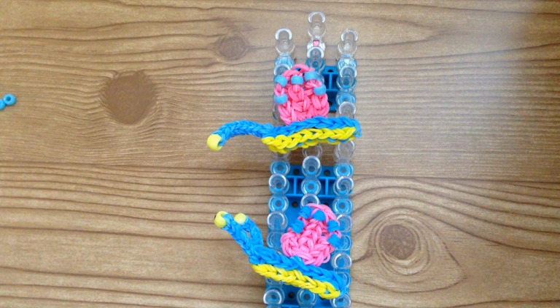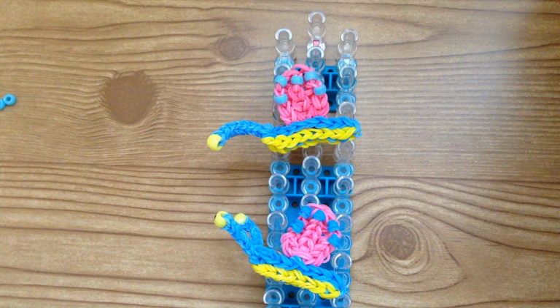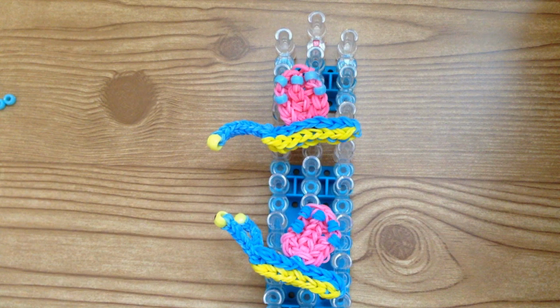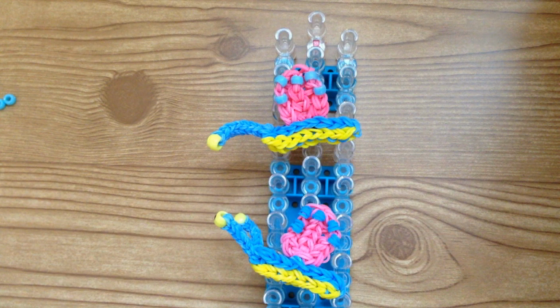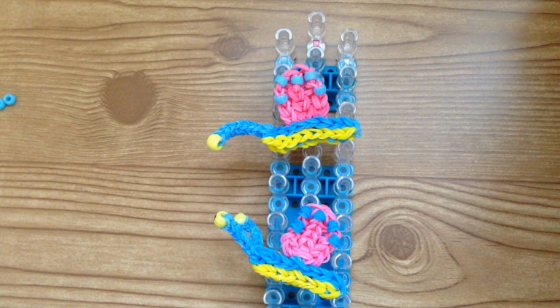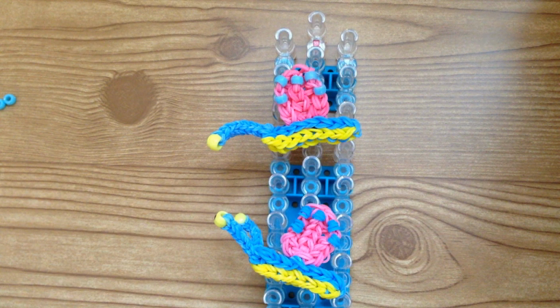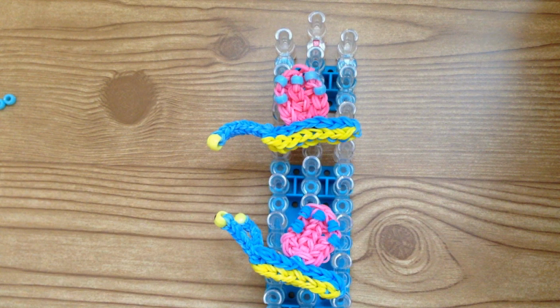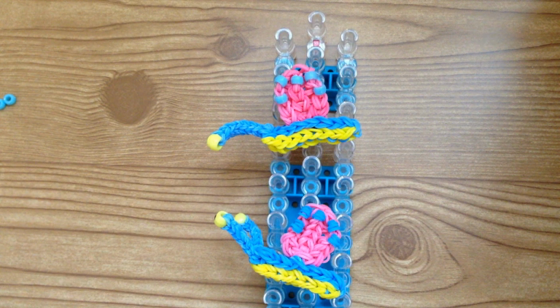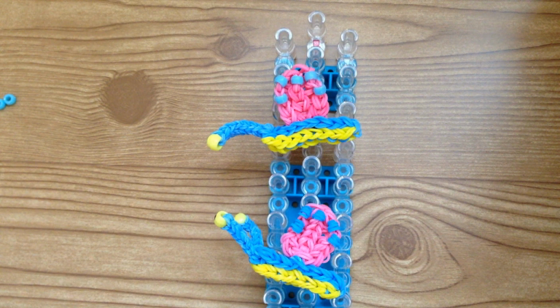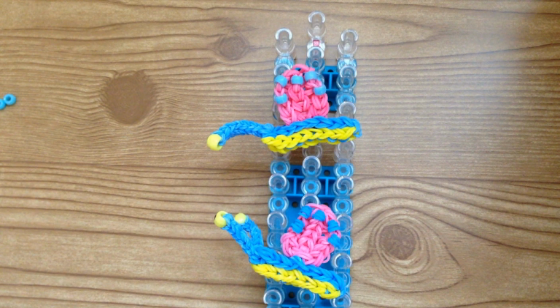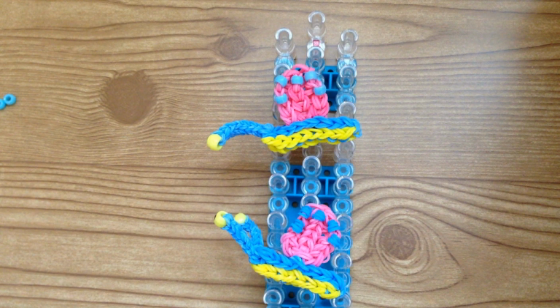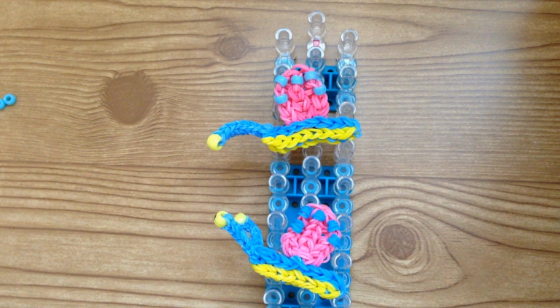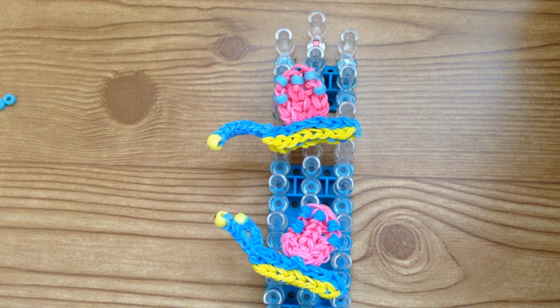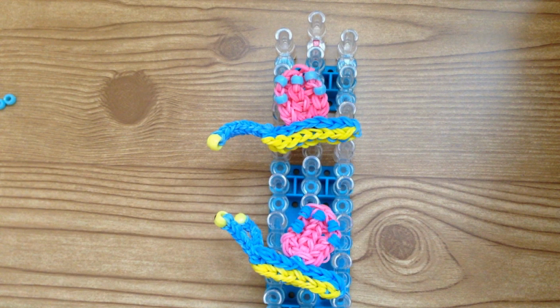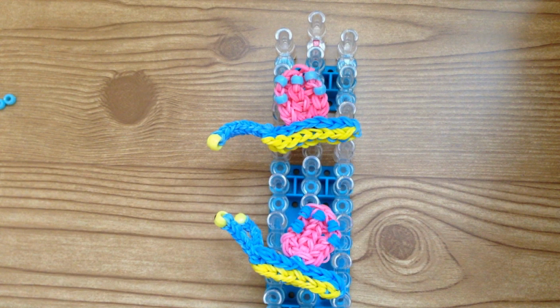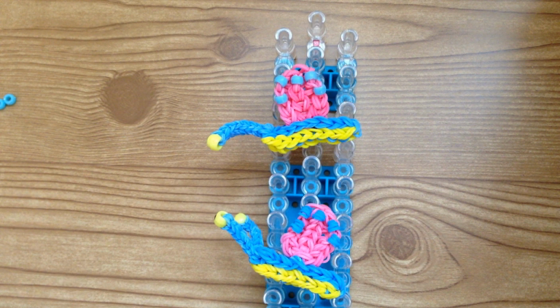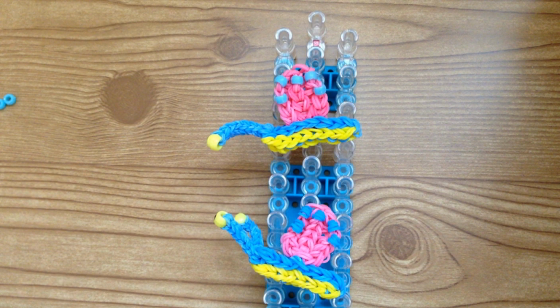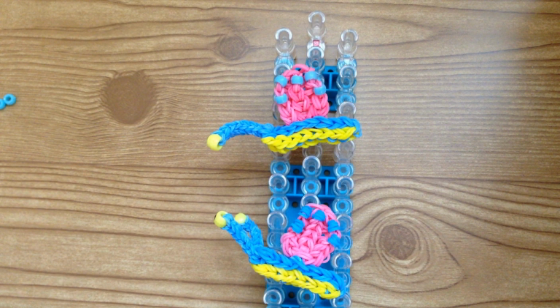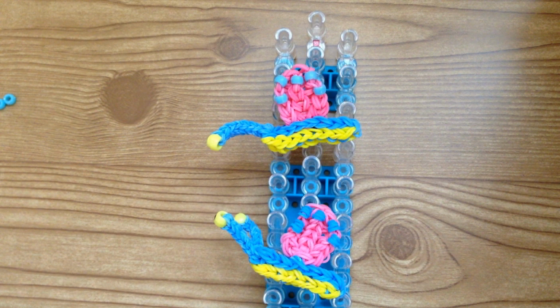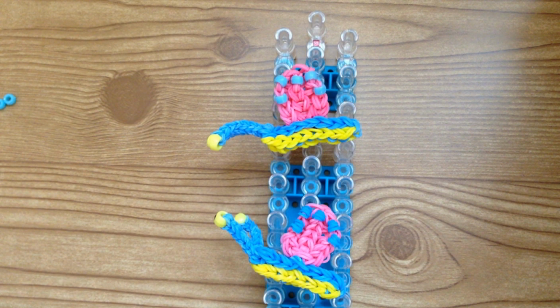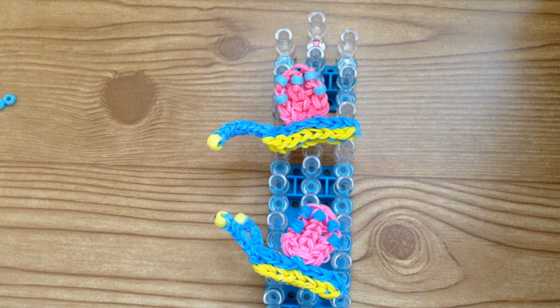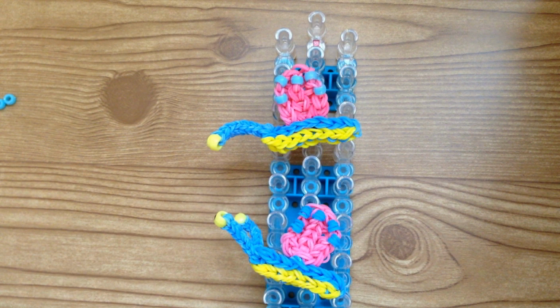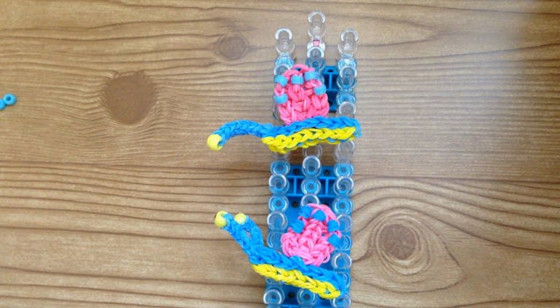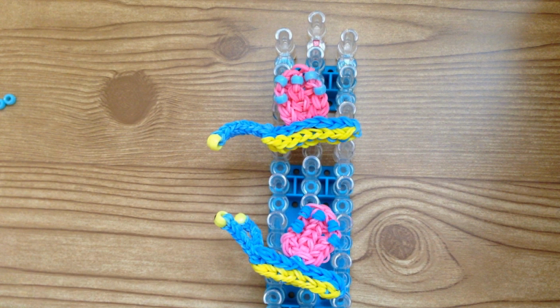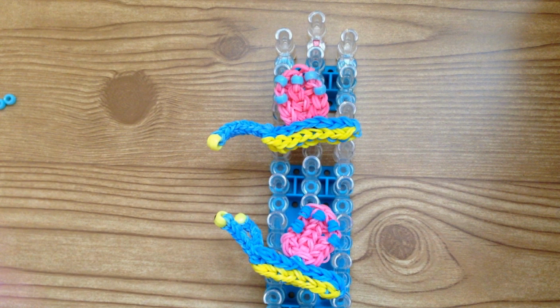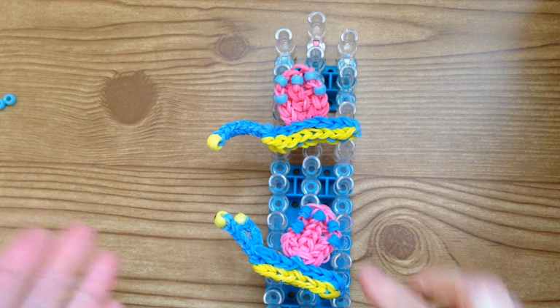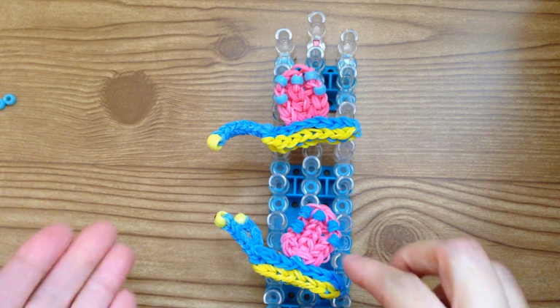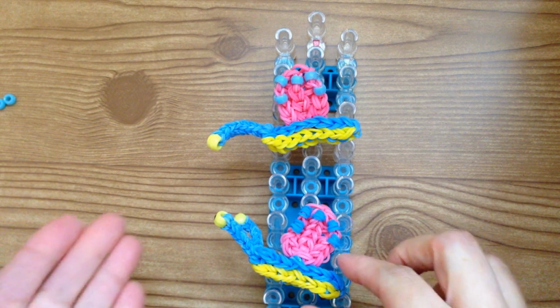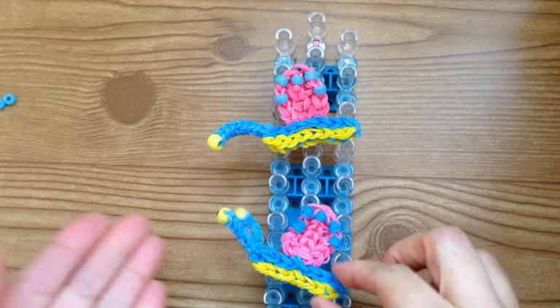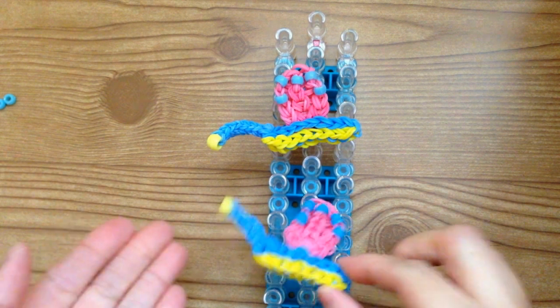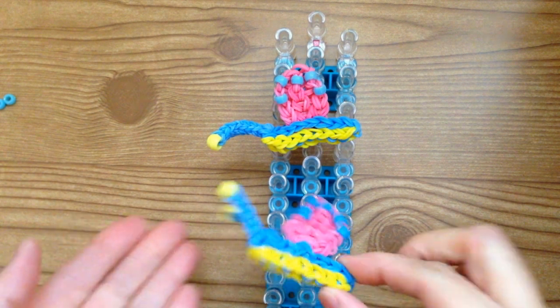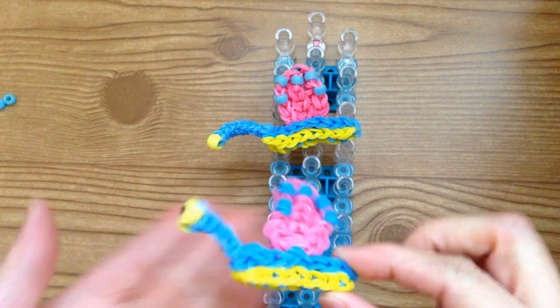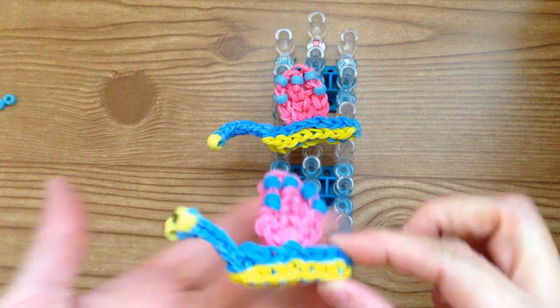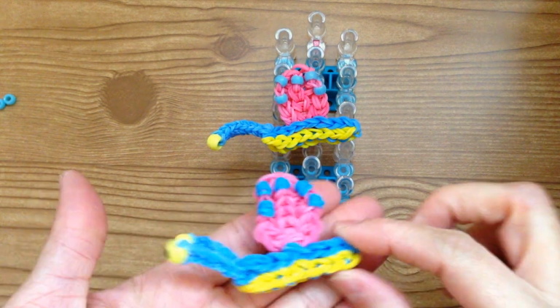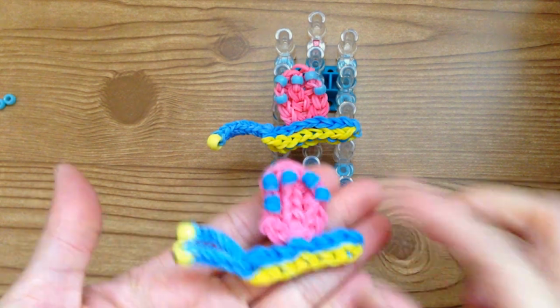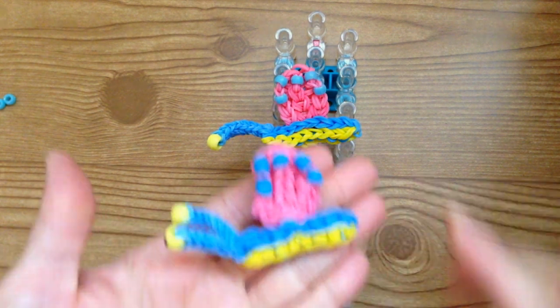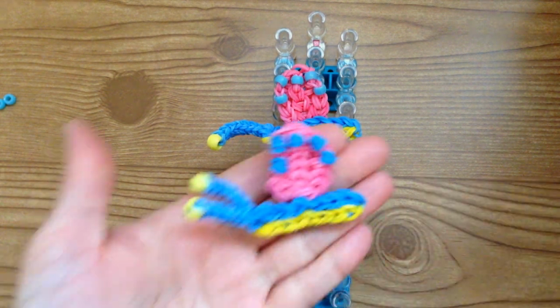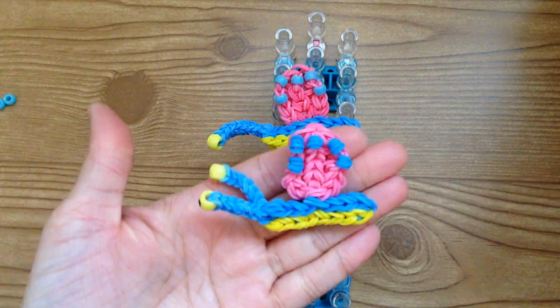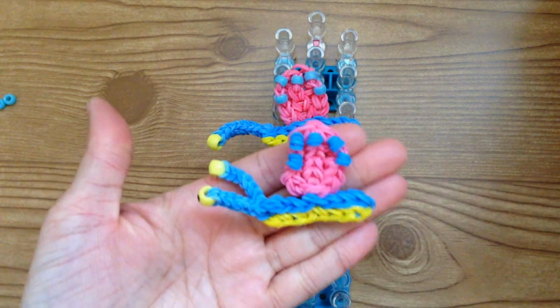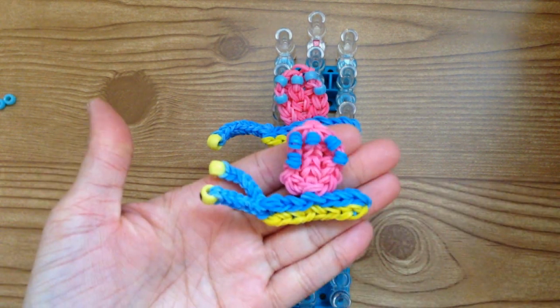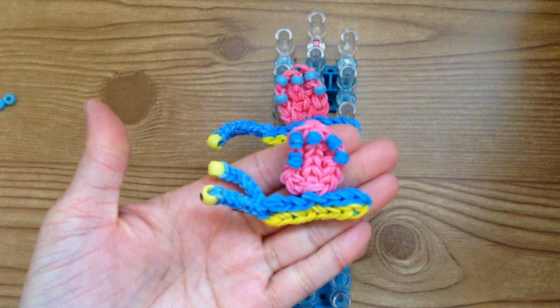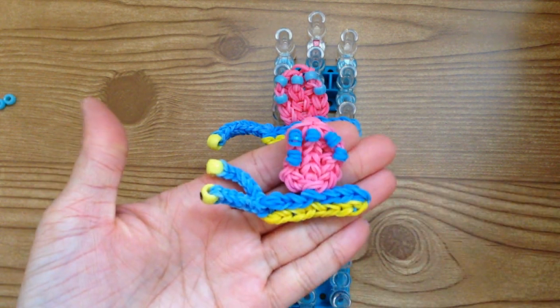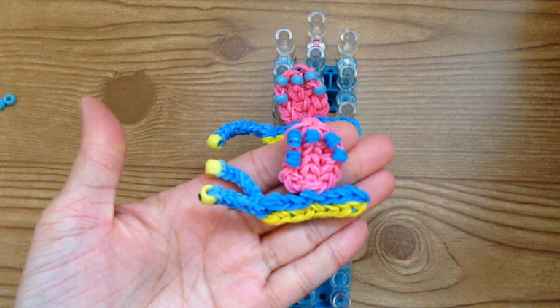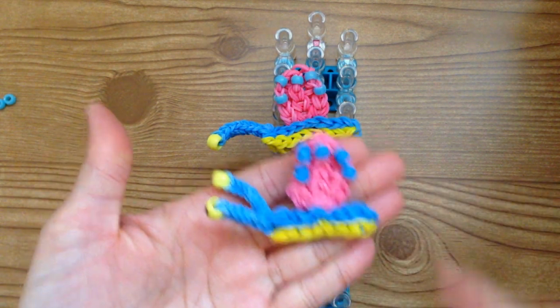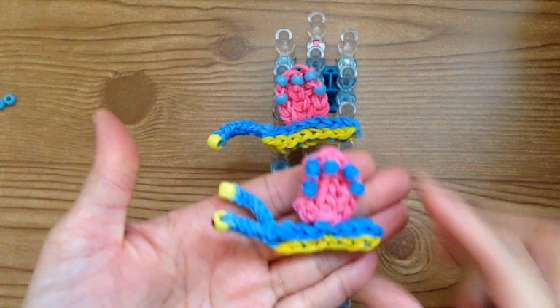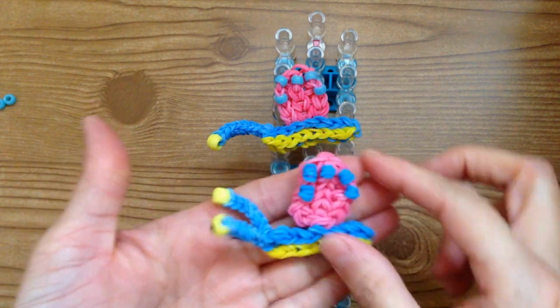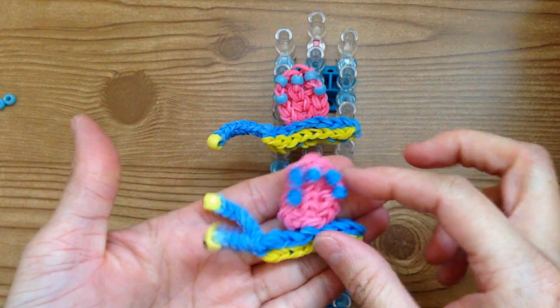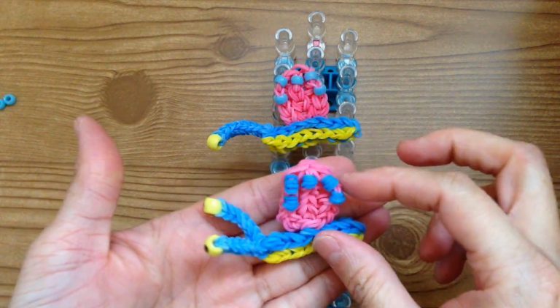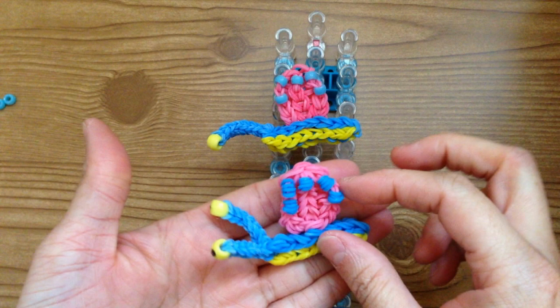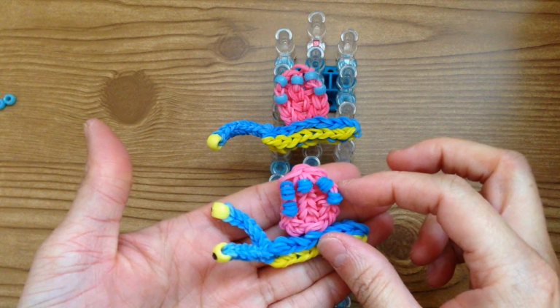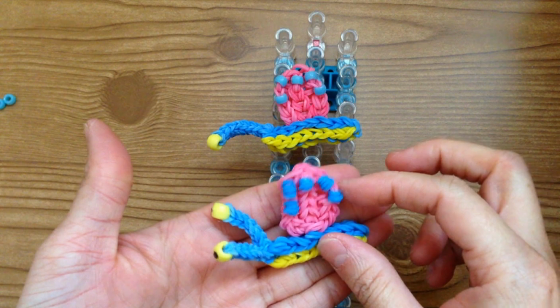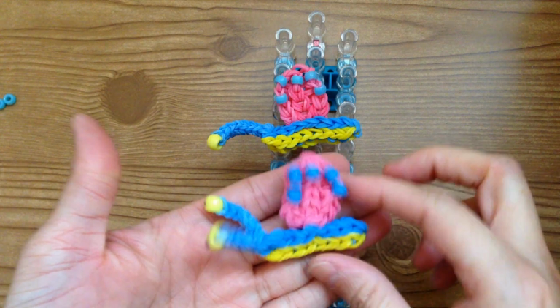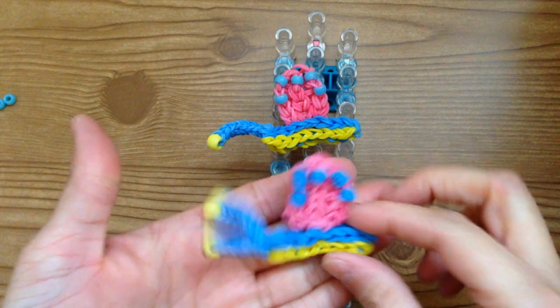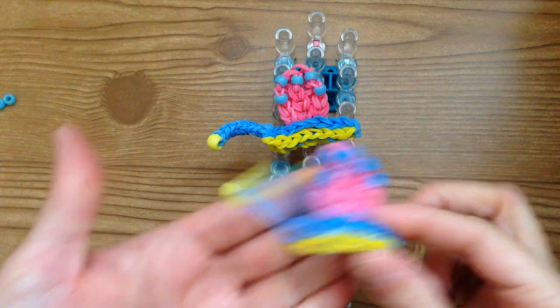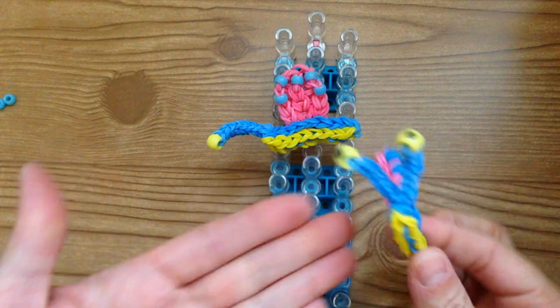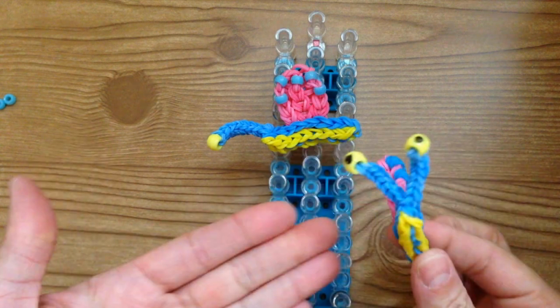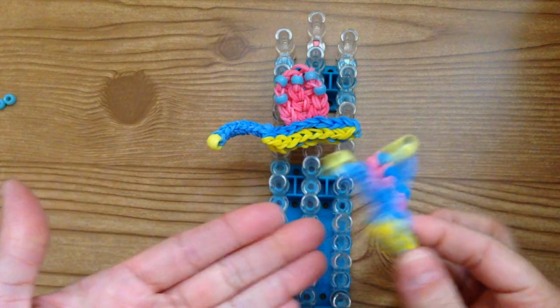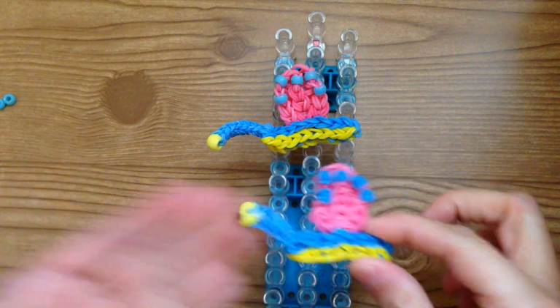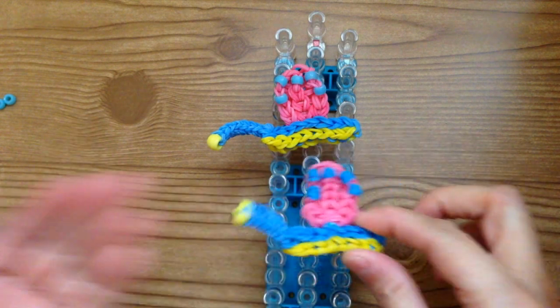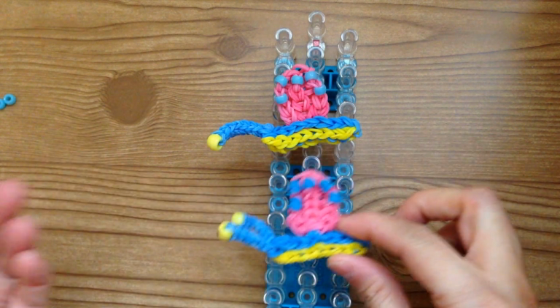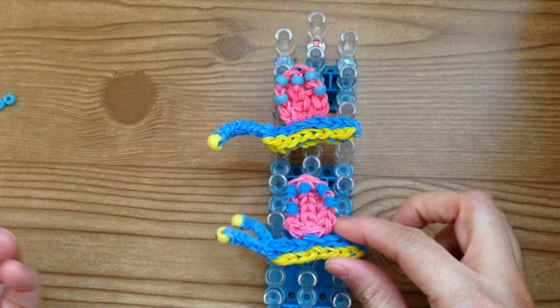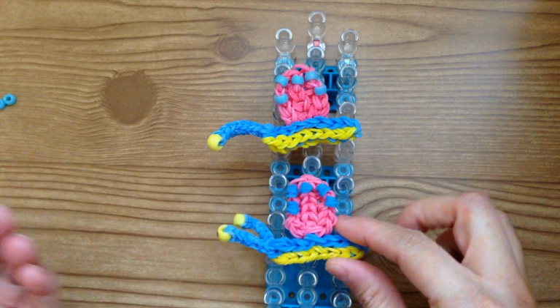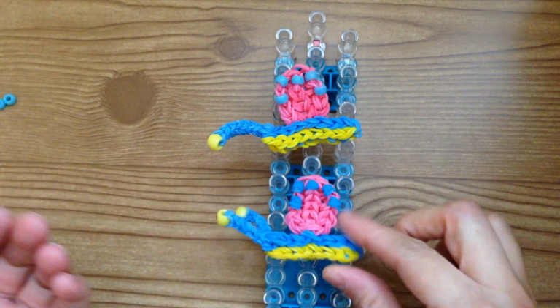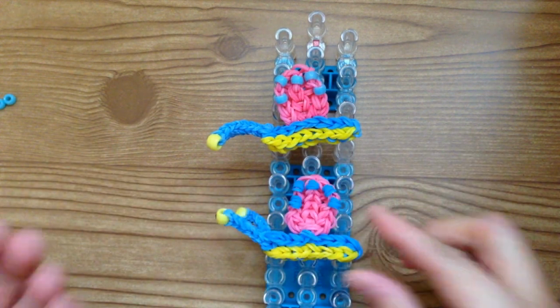Hi, this is Marloom's Creations and today I'm going to teach you how to create Gary the Snail from Spongebob on your rainbow loom.